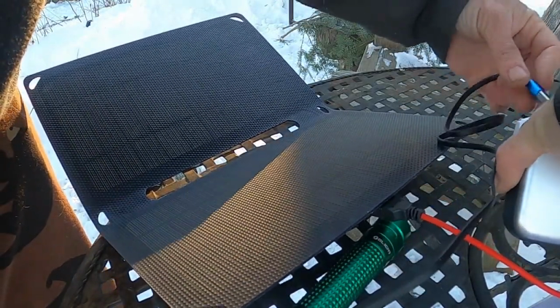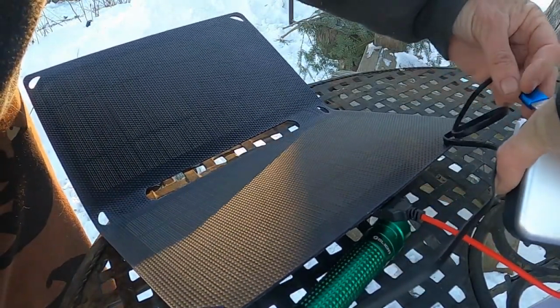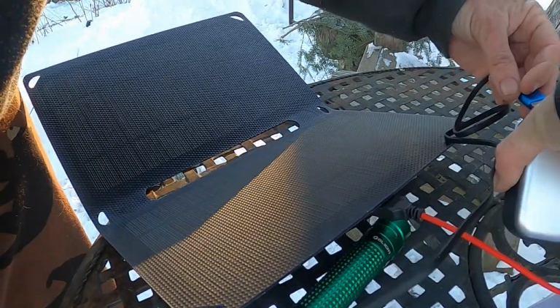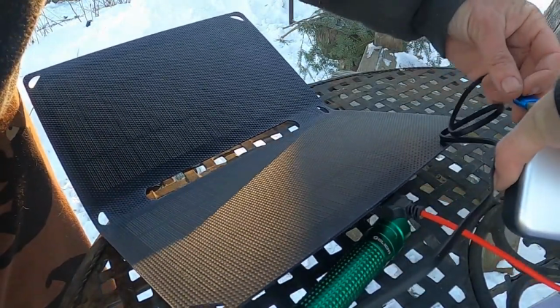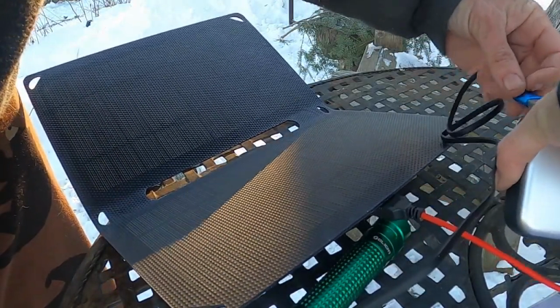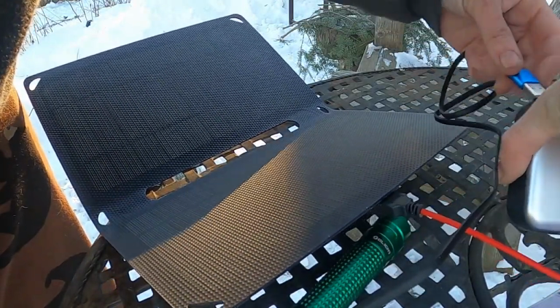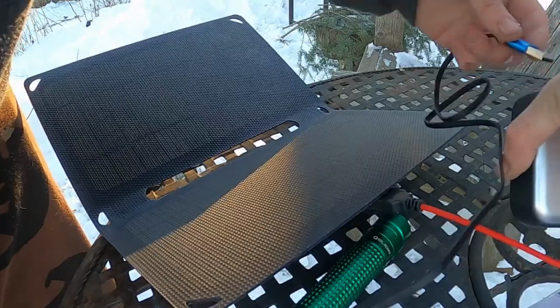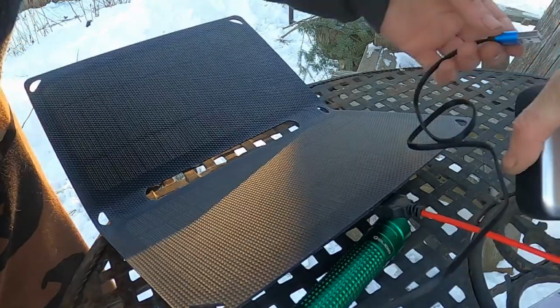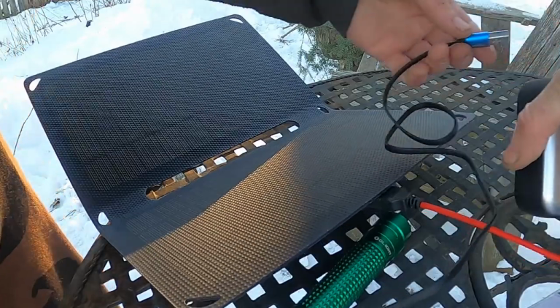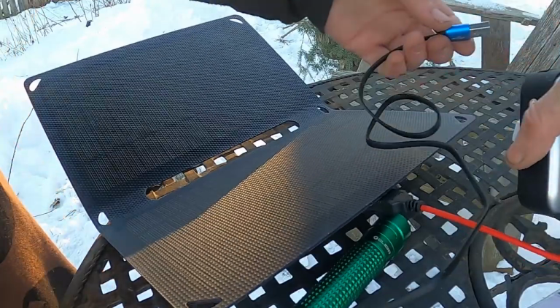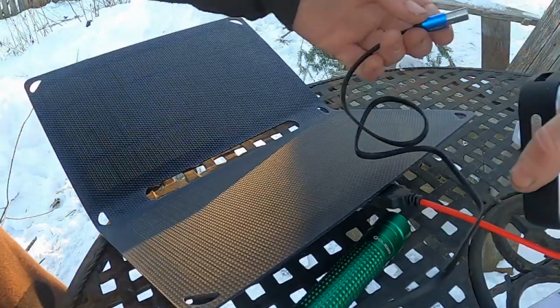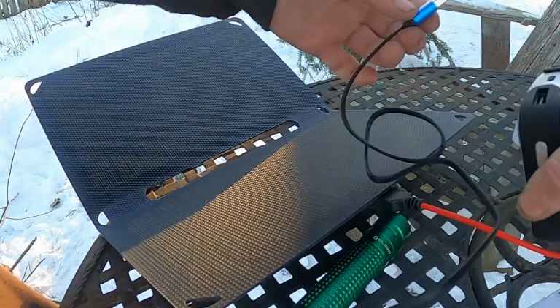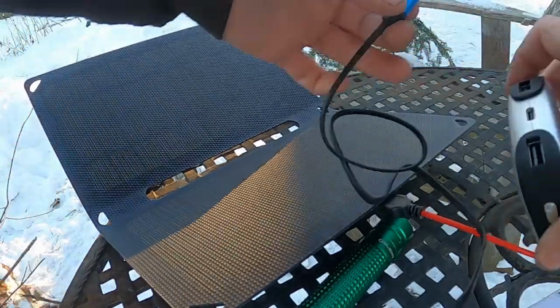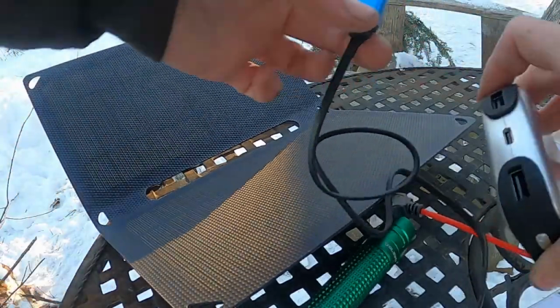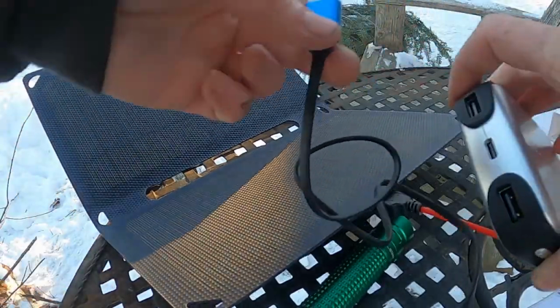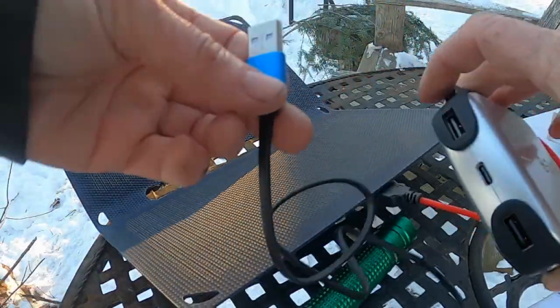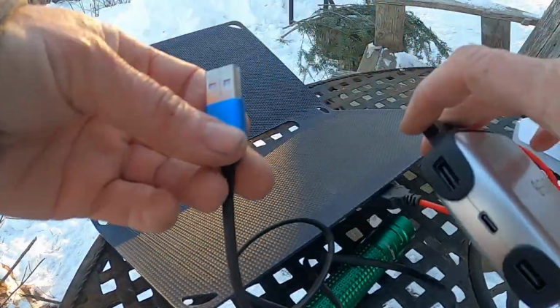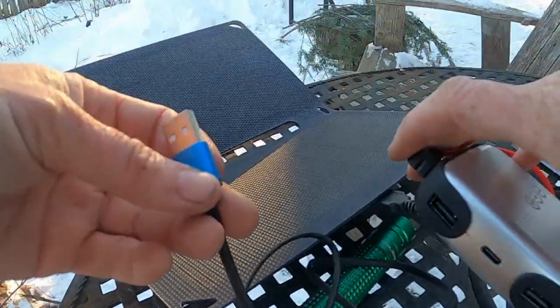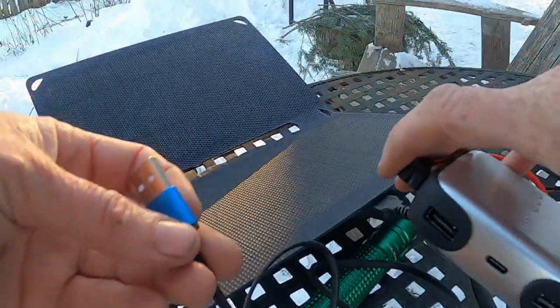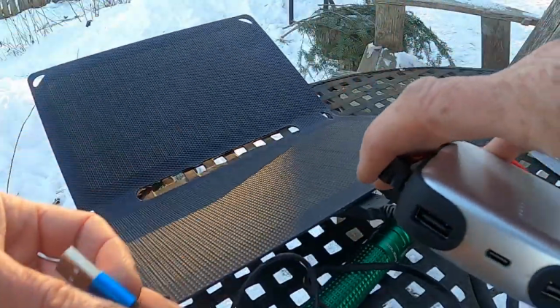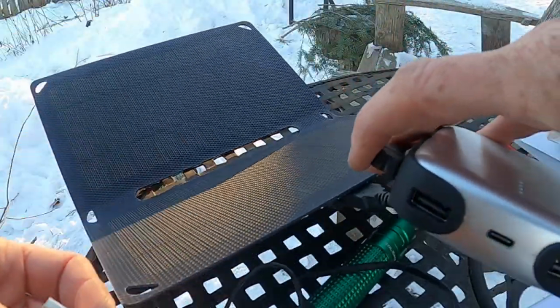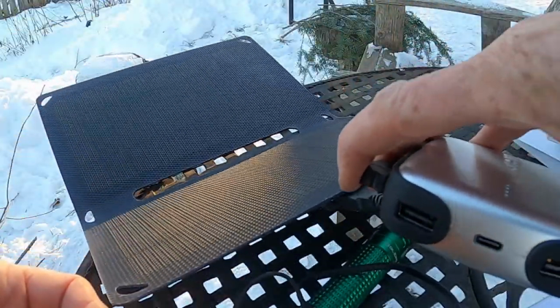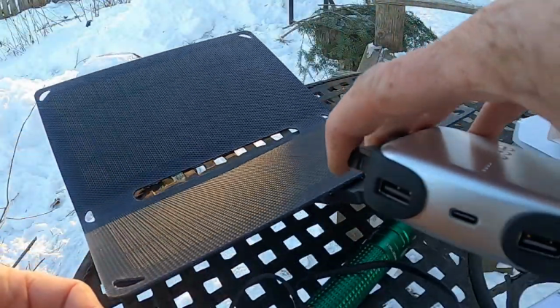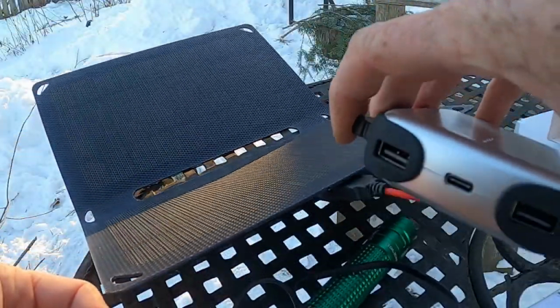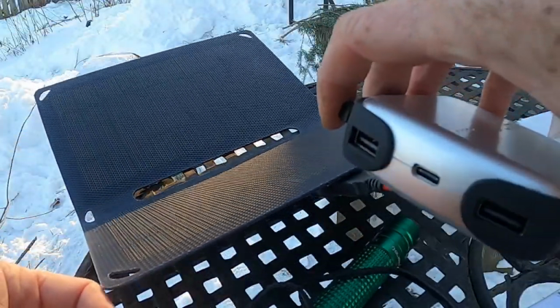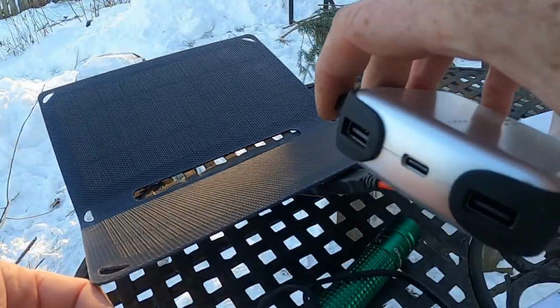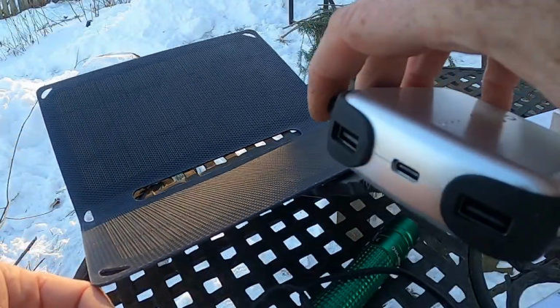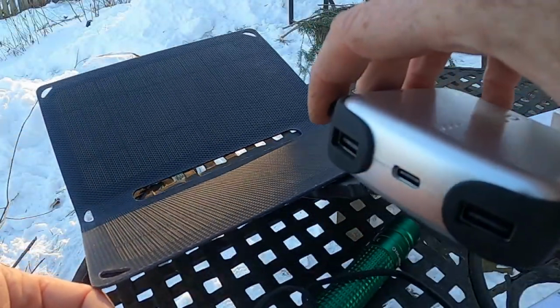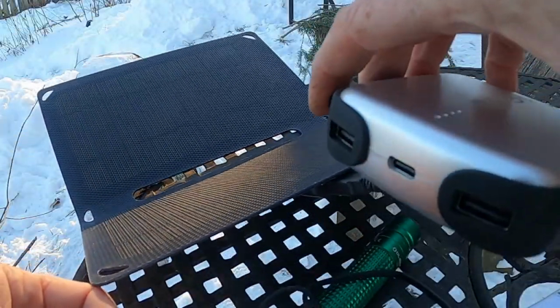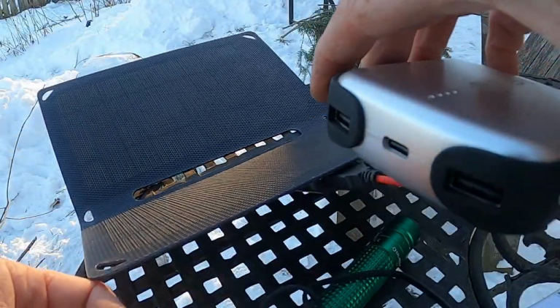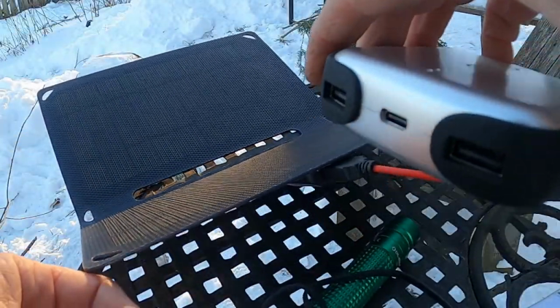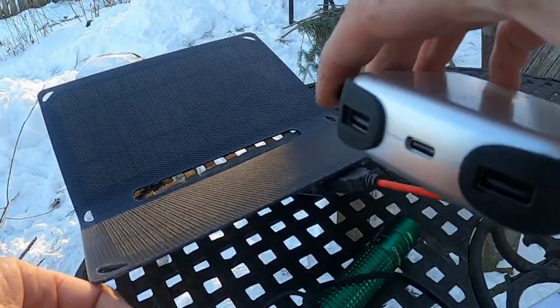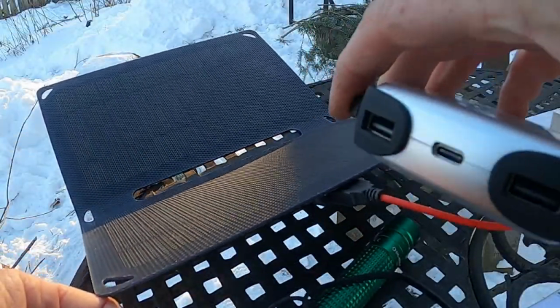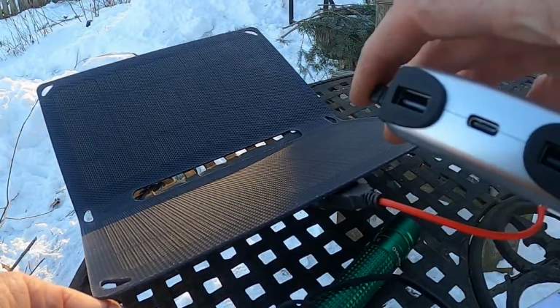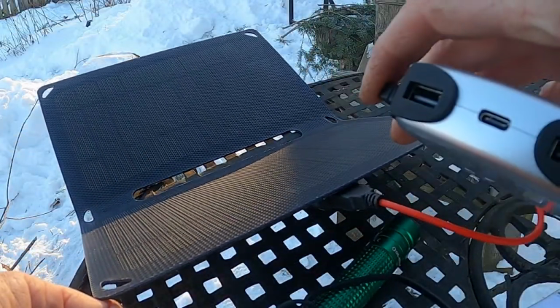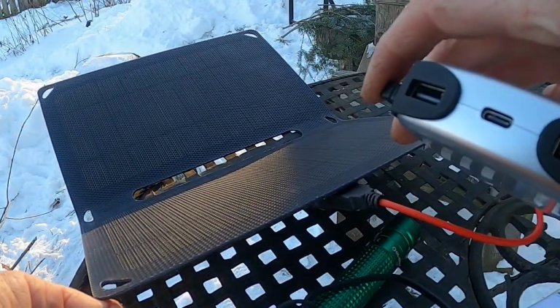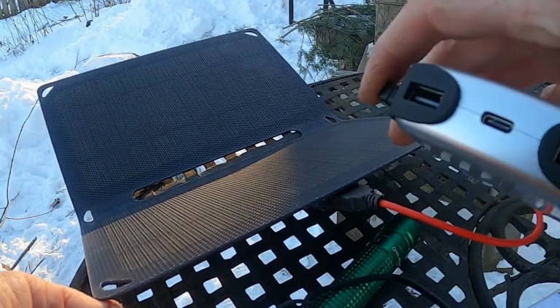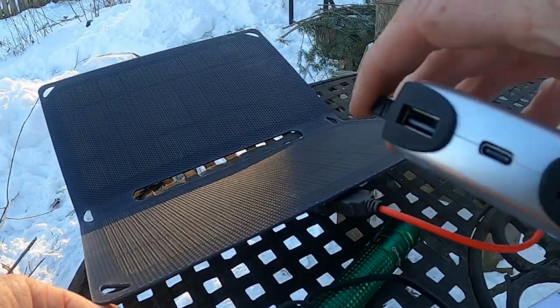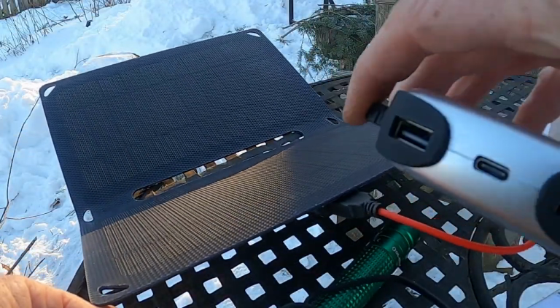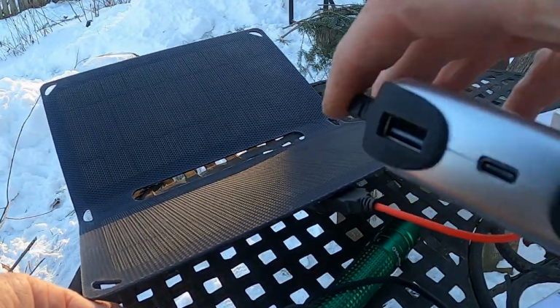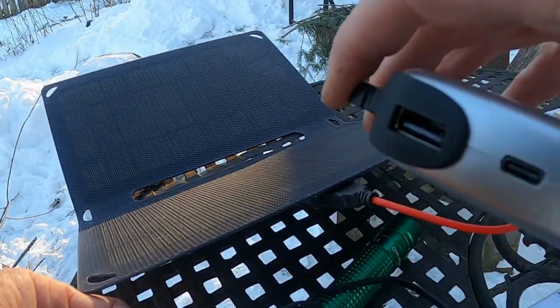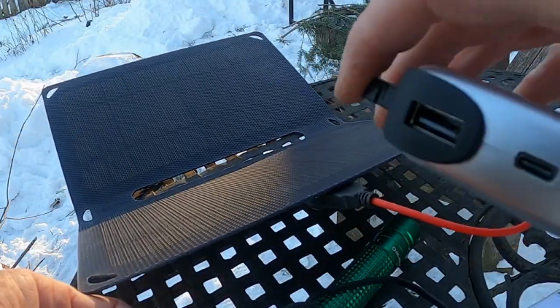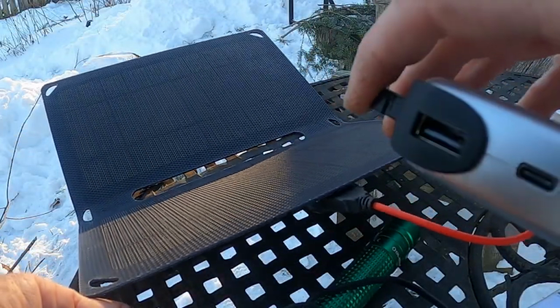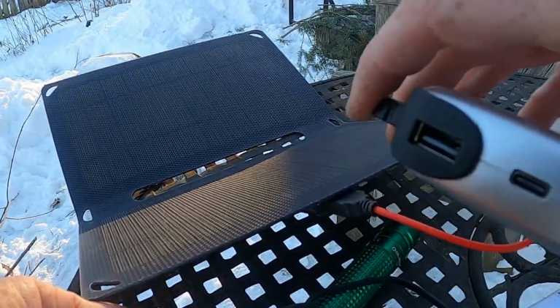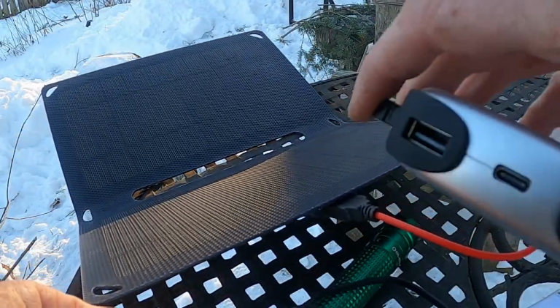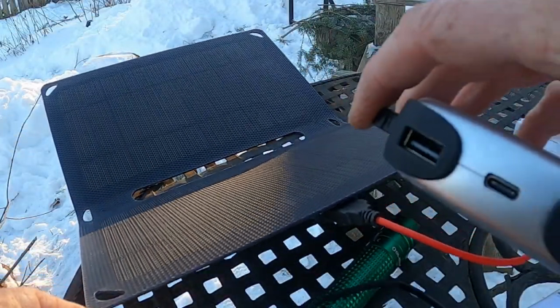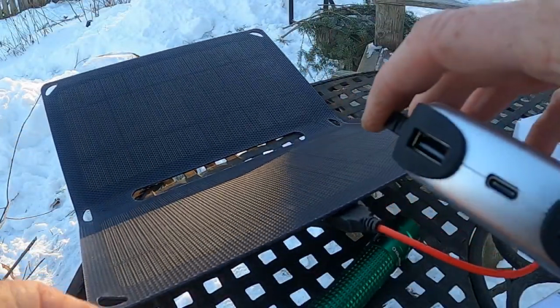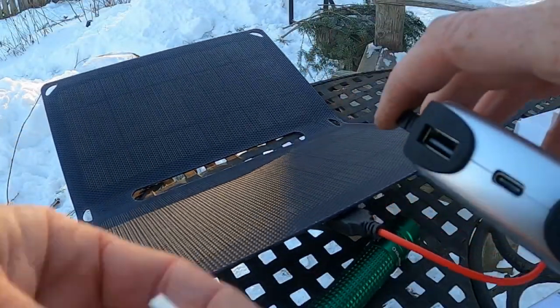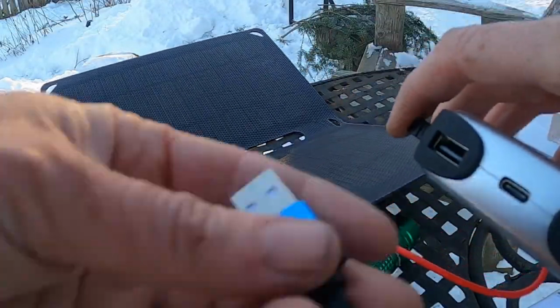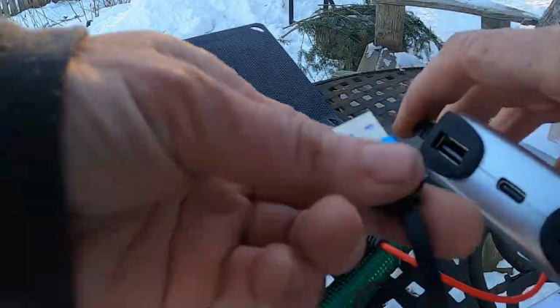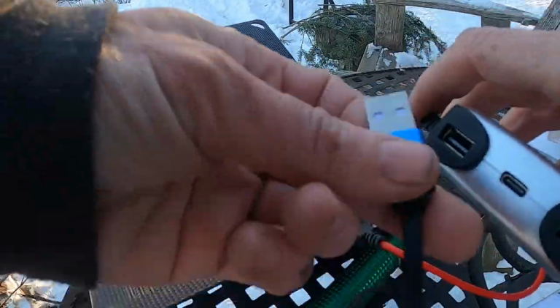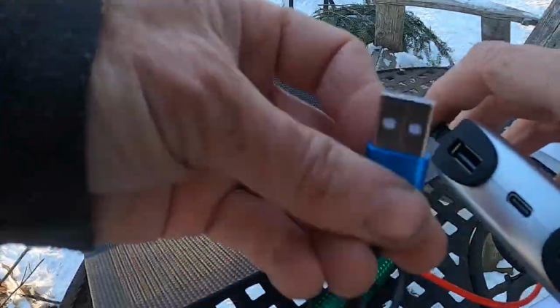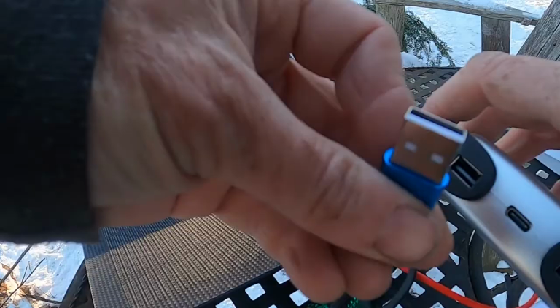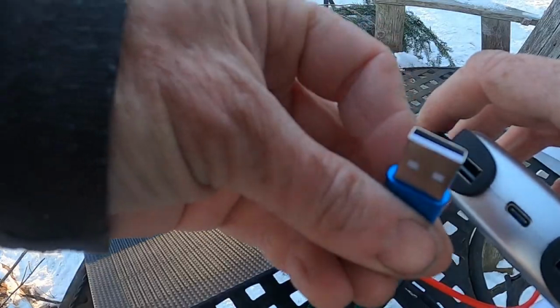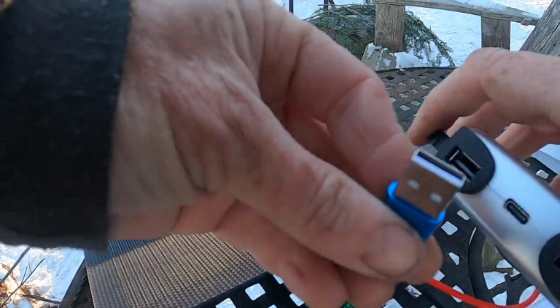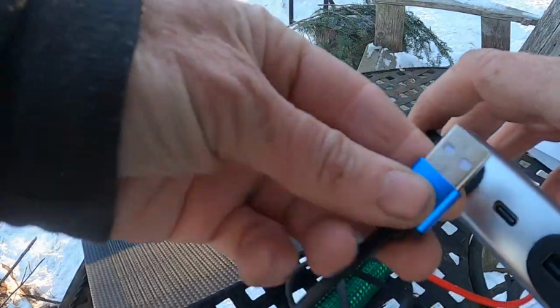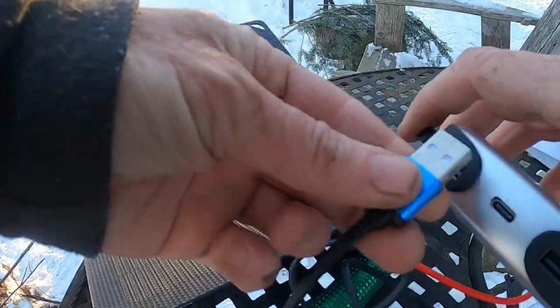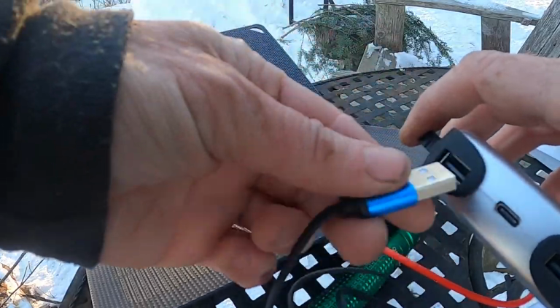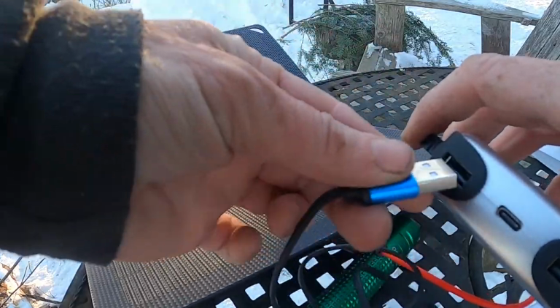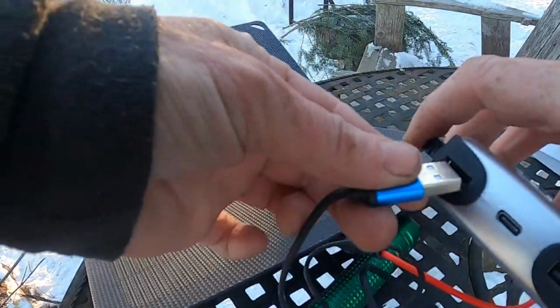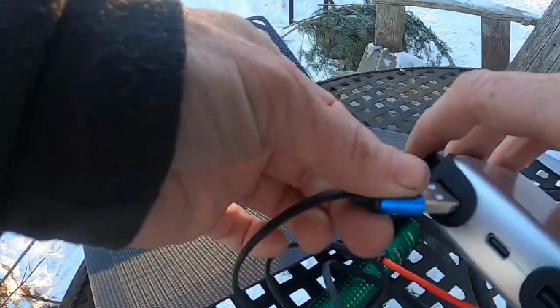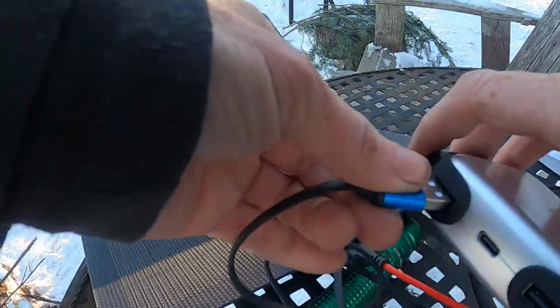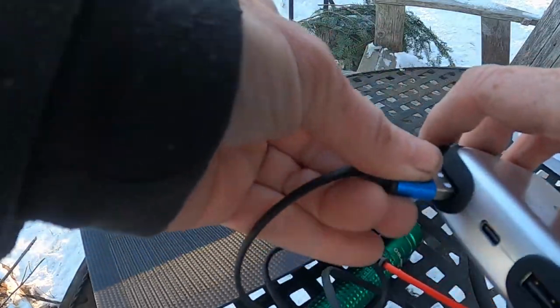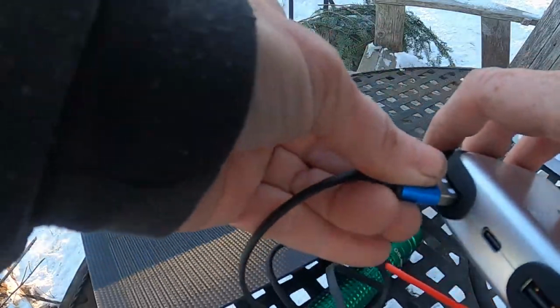It's got two USB ports to charge all your goodies.